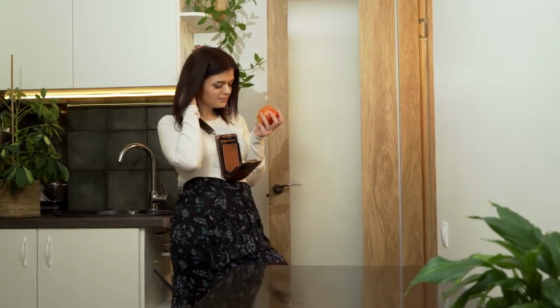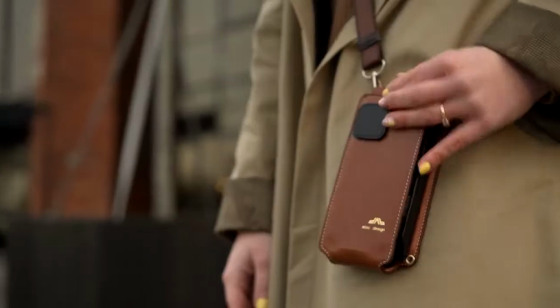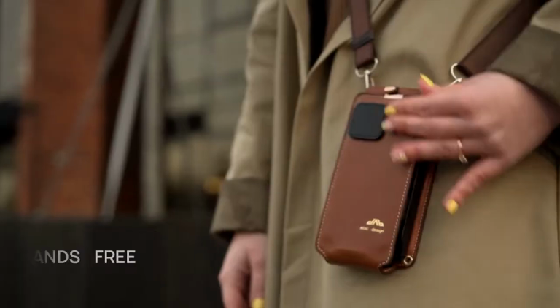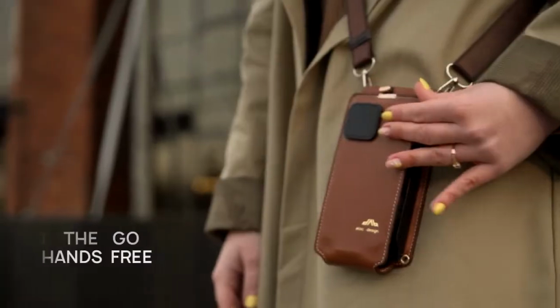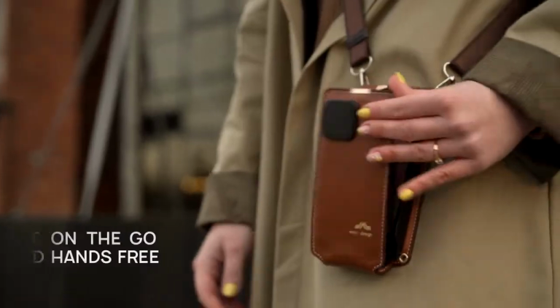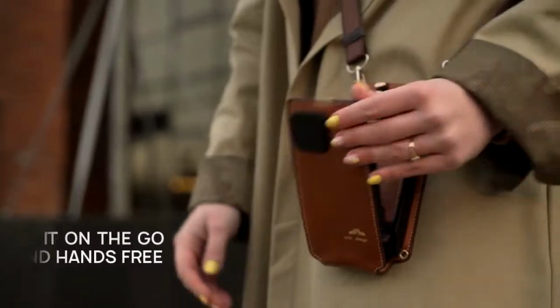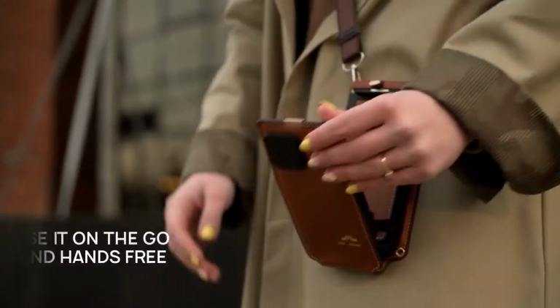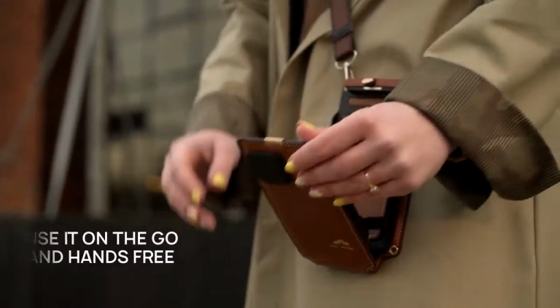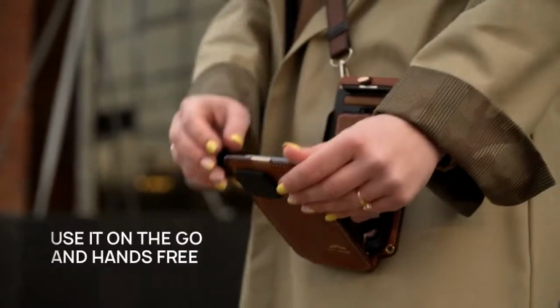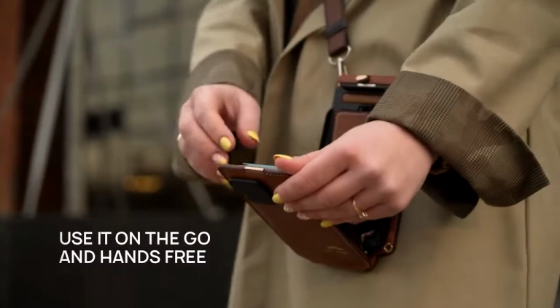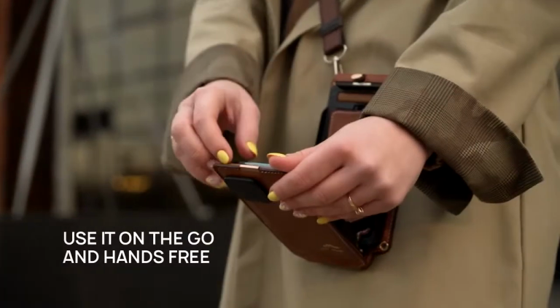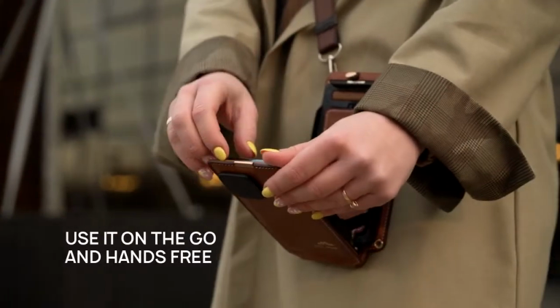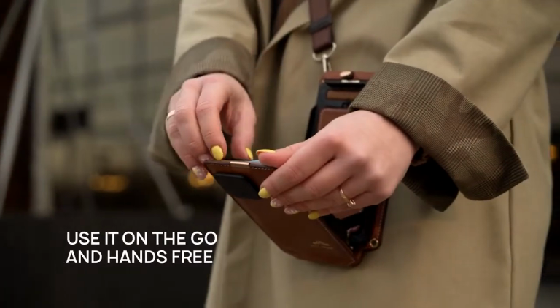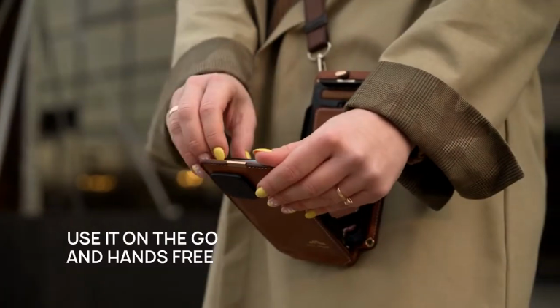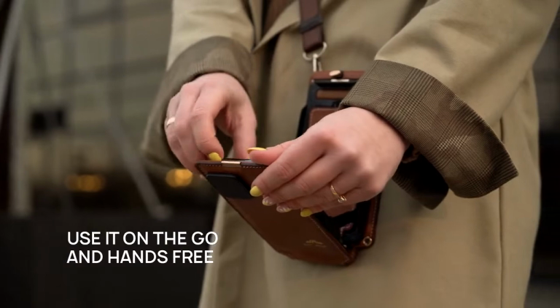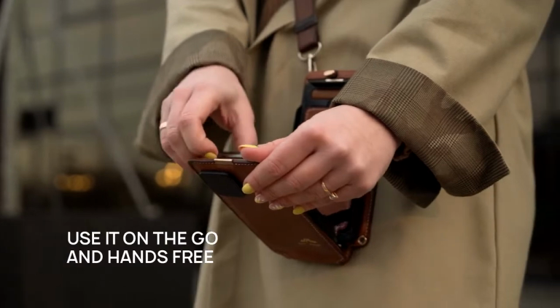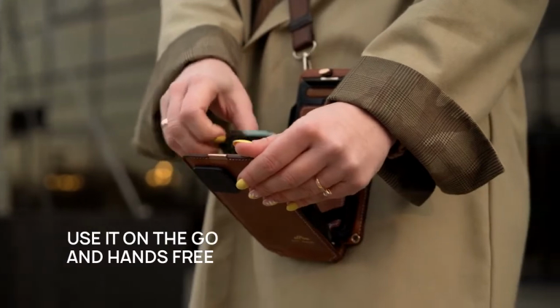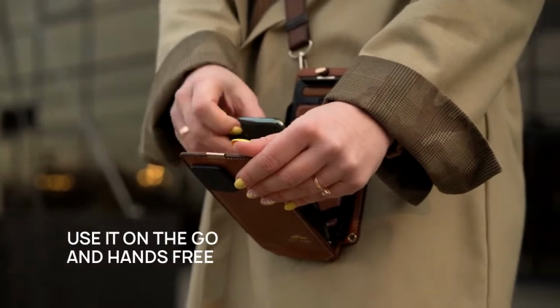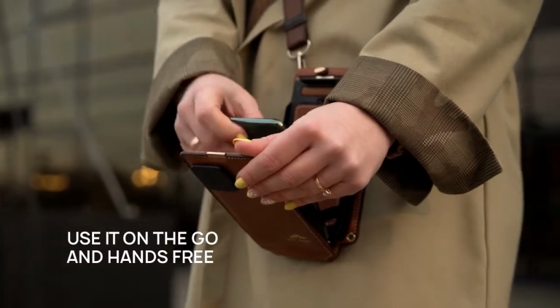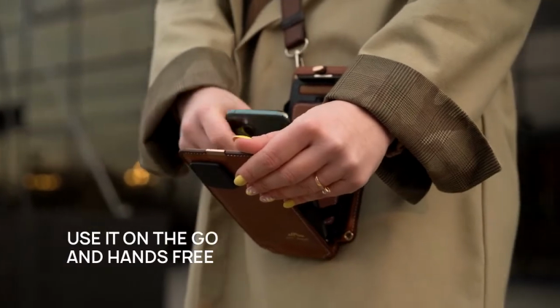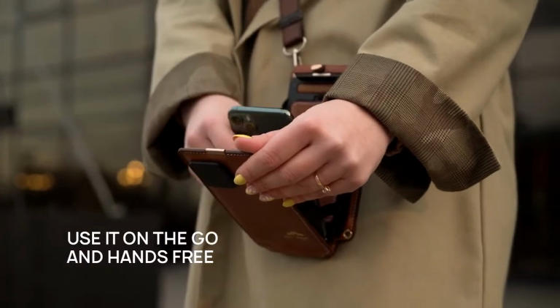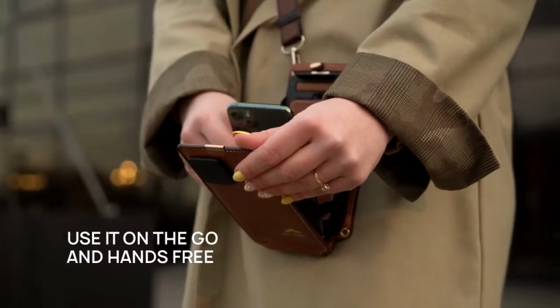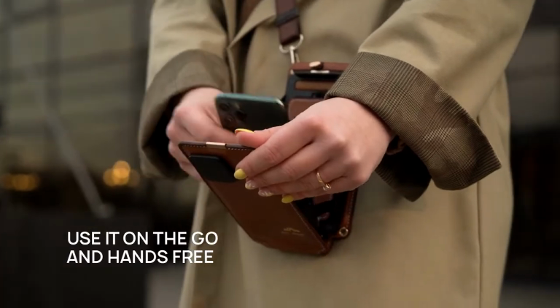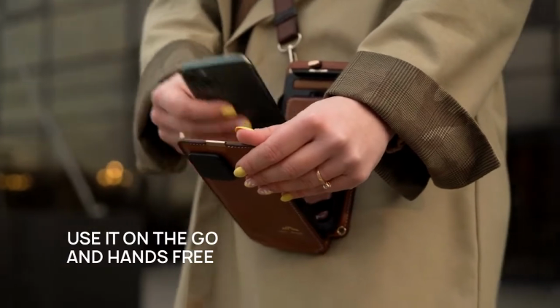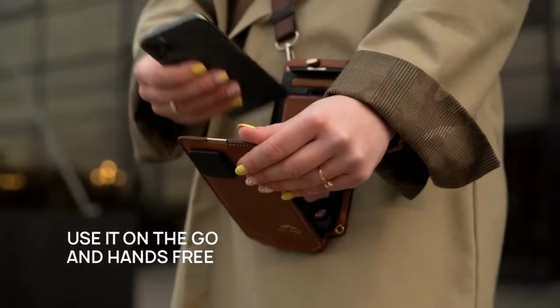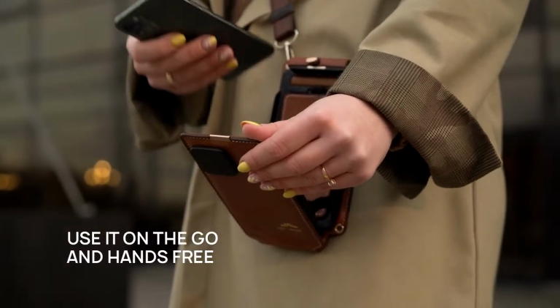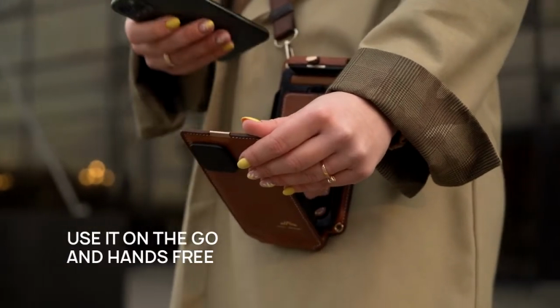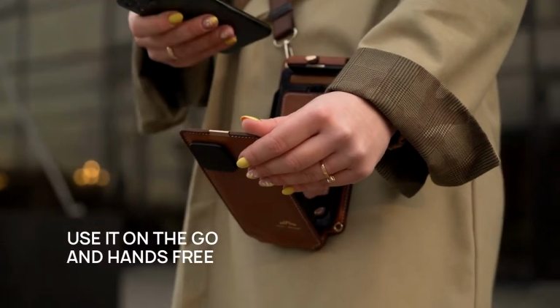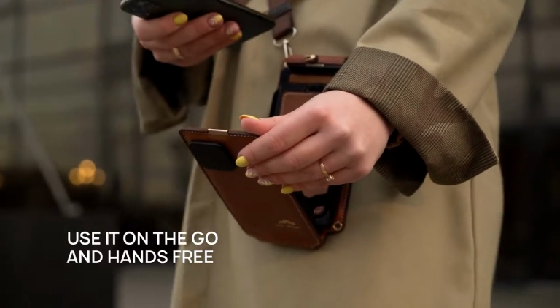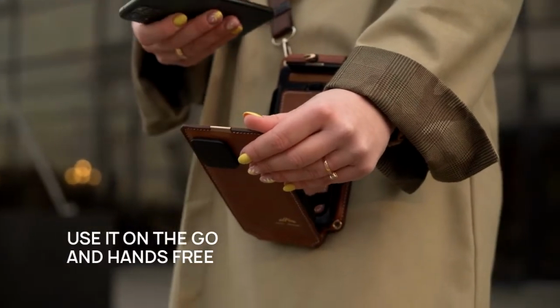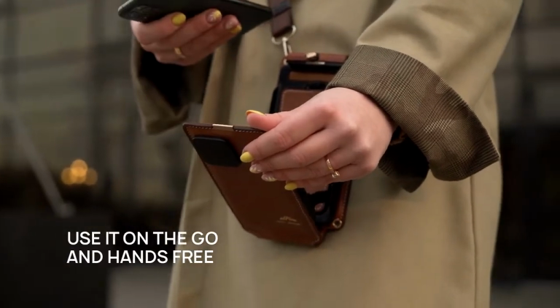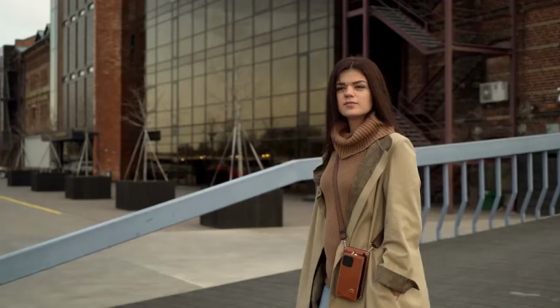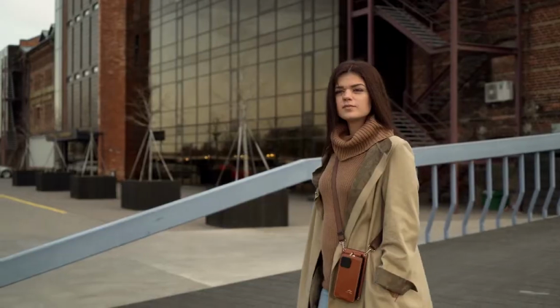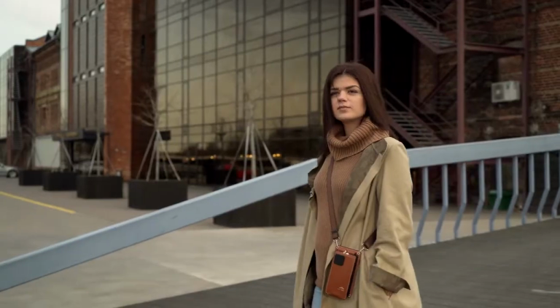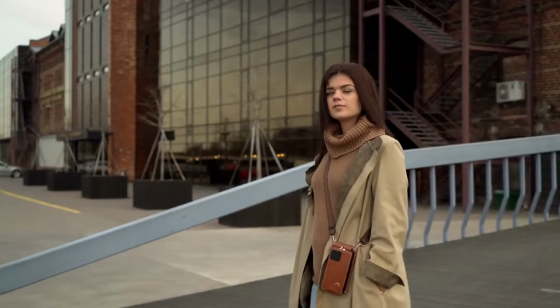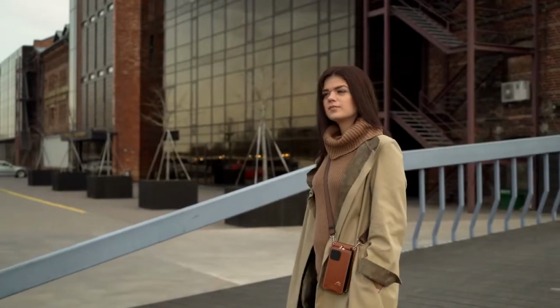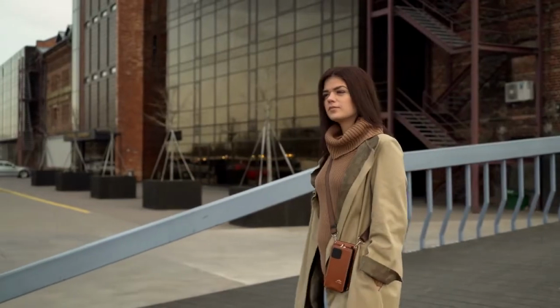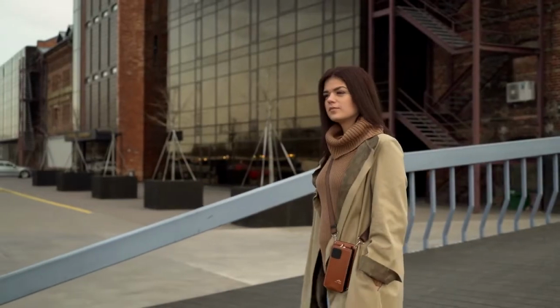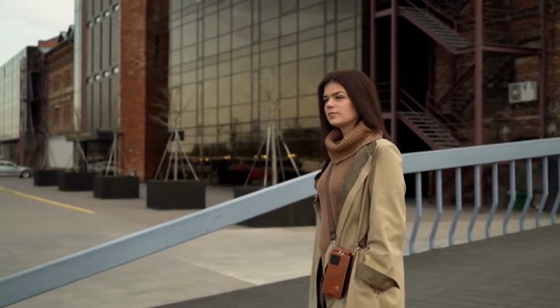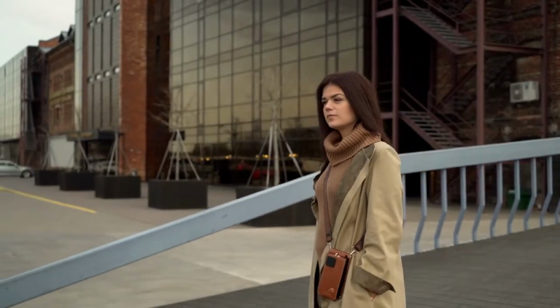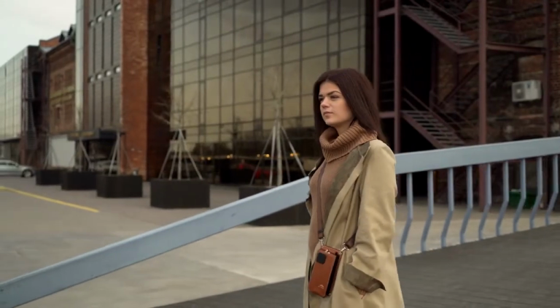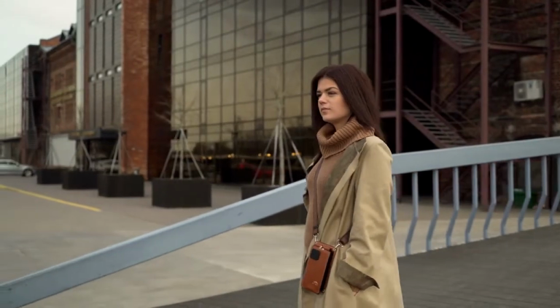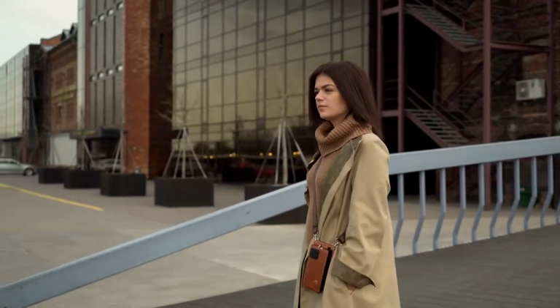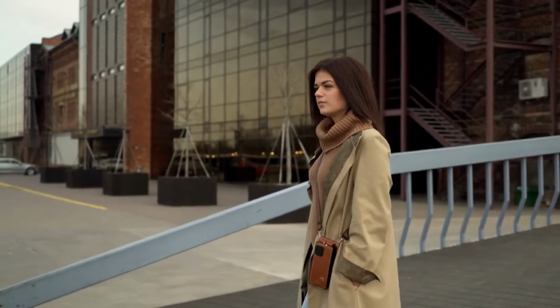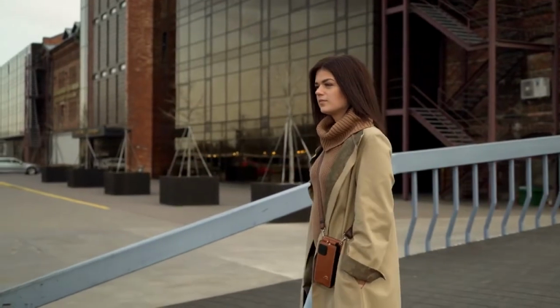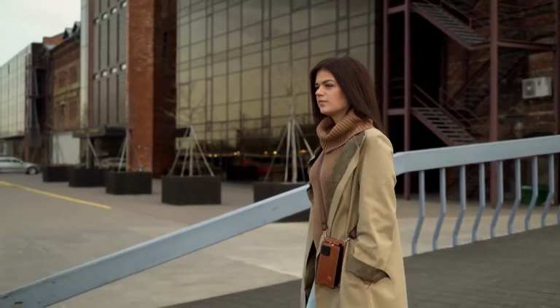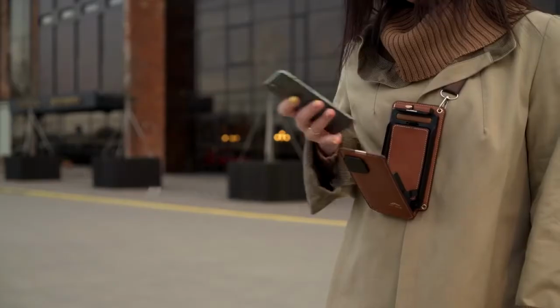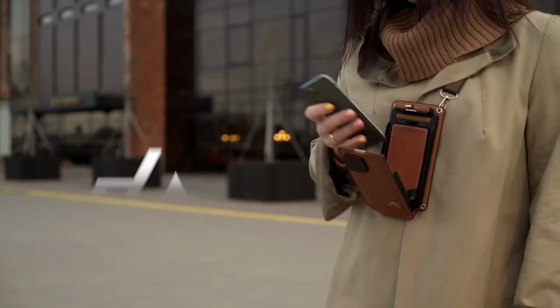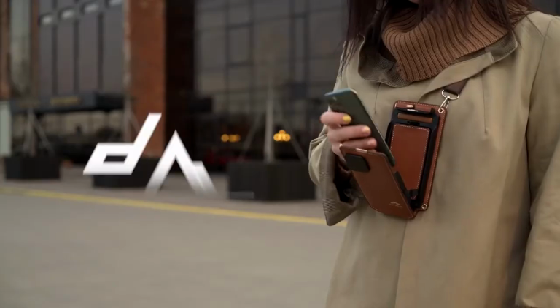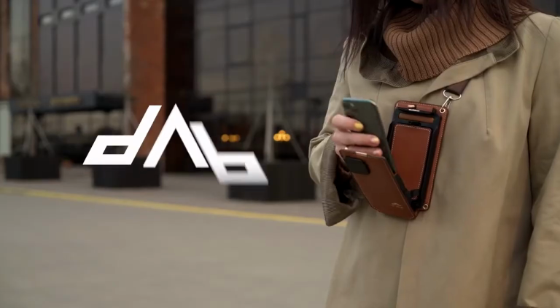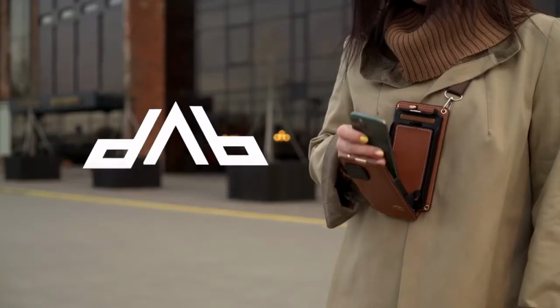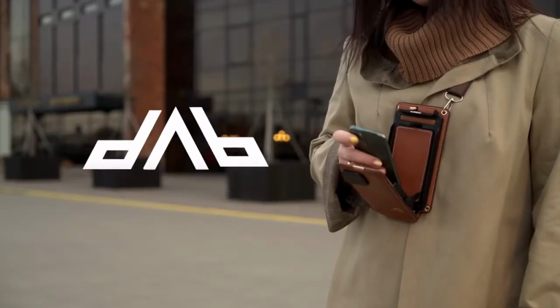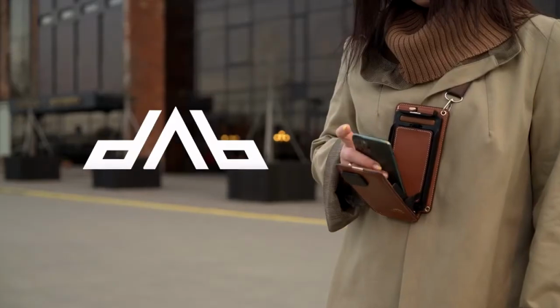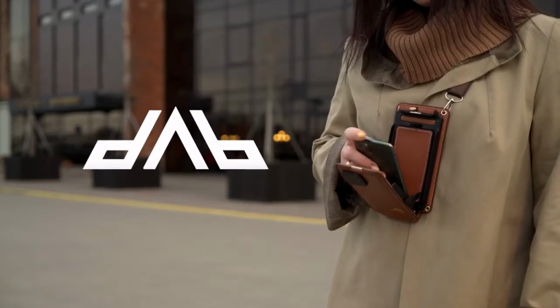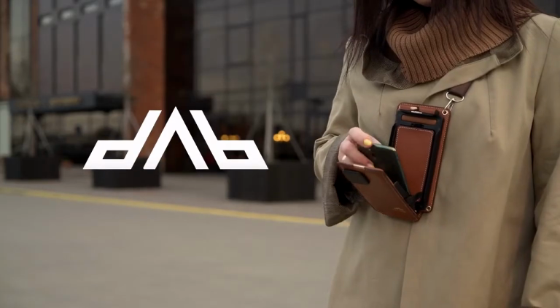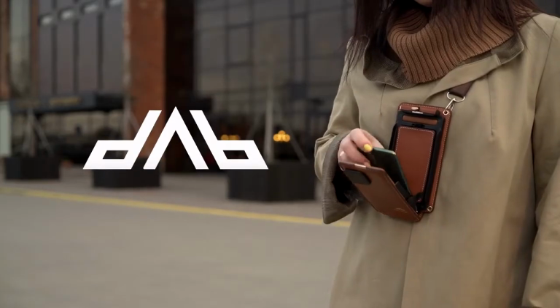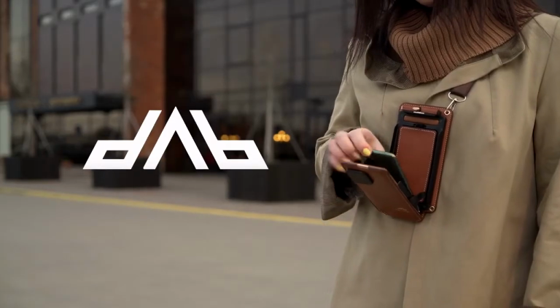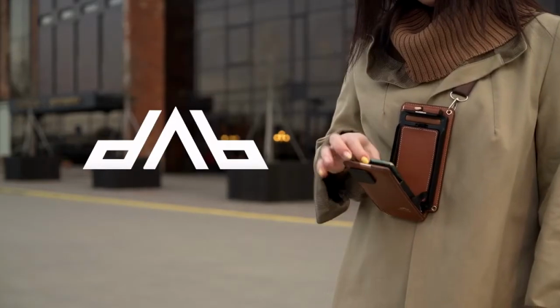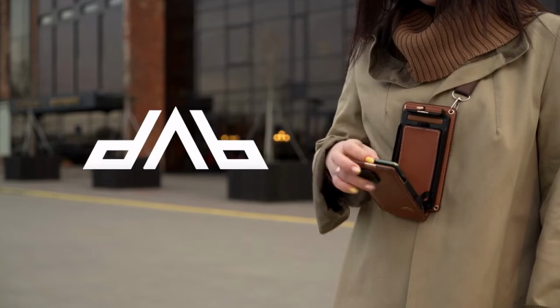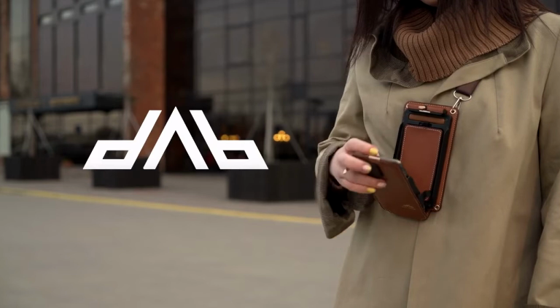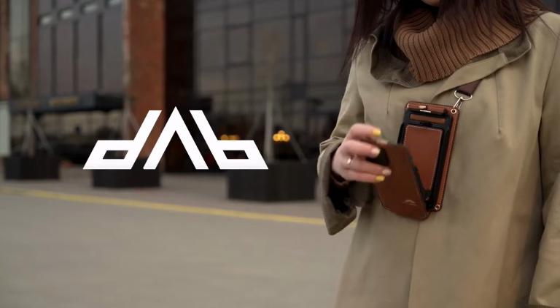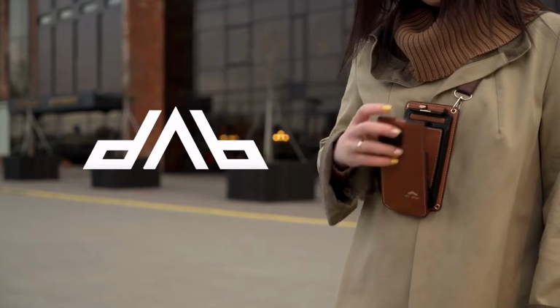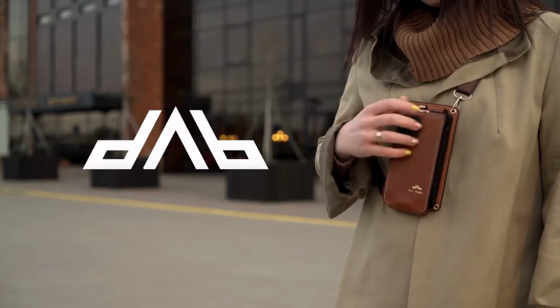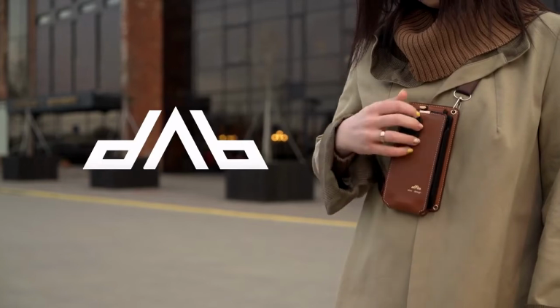In short, Double Hold lets you do so much more with your phone — at home or on the go, all hands-free.